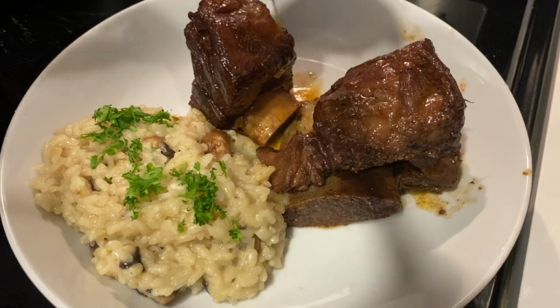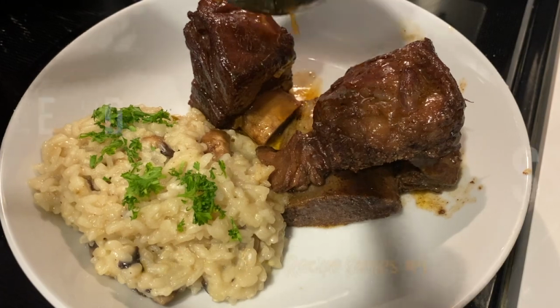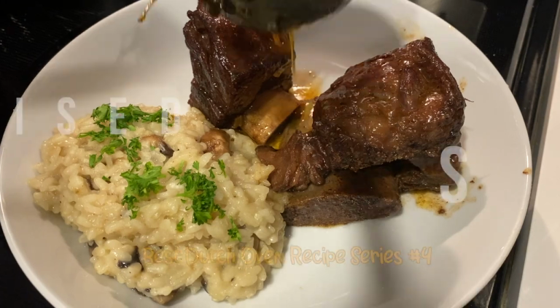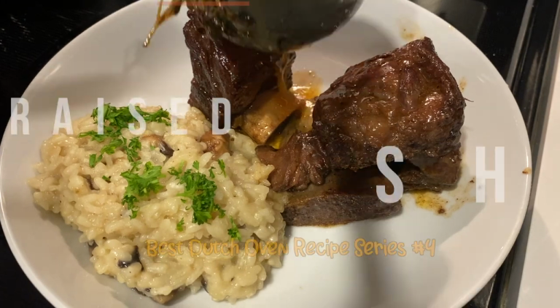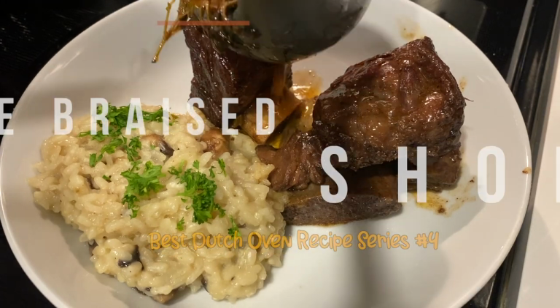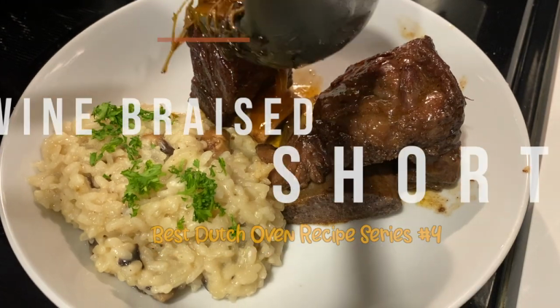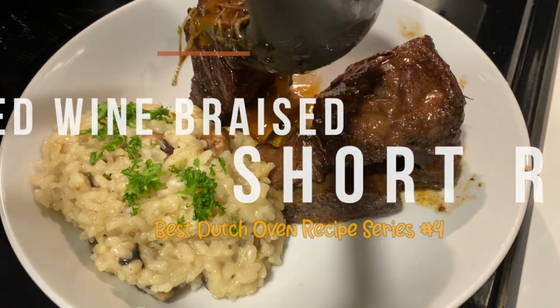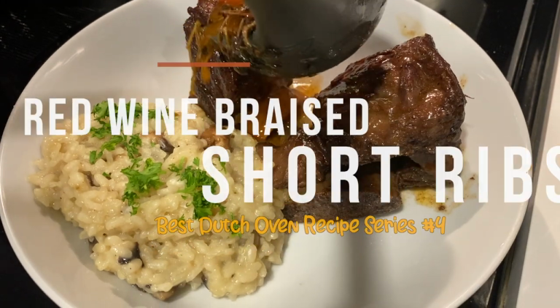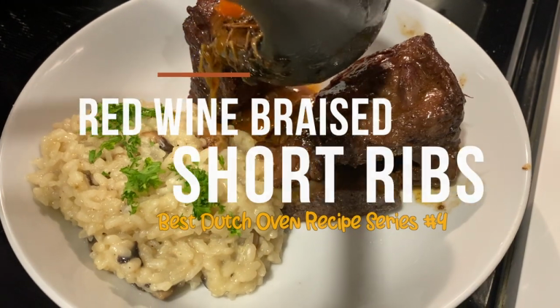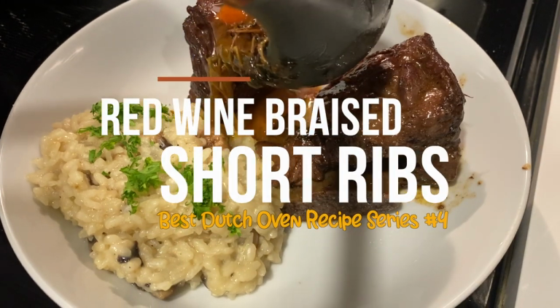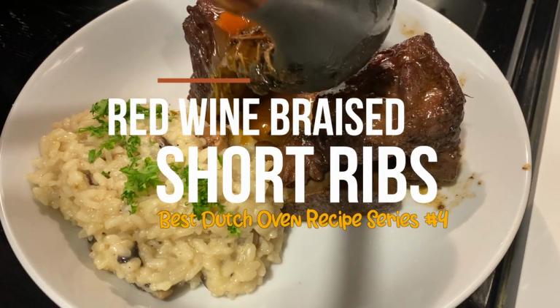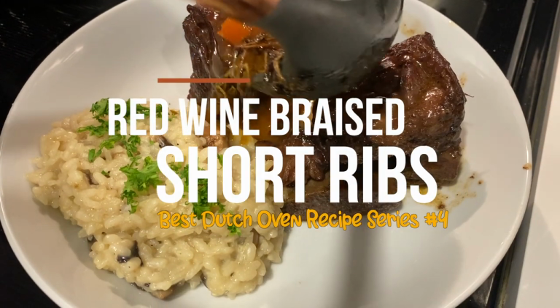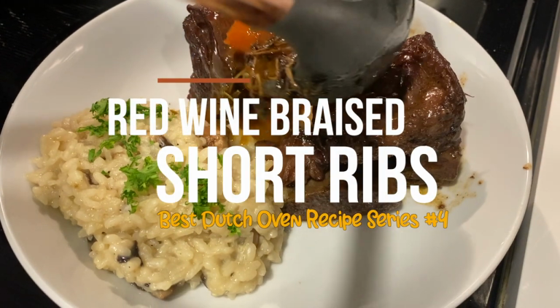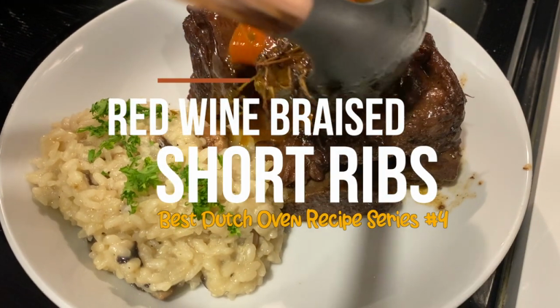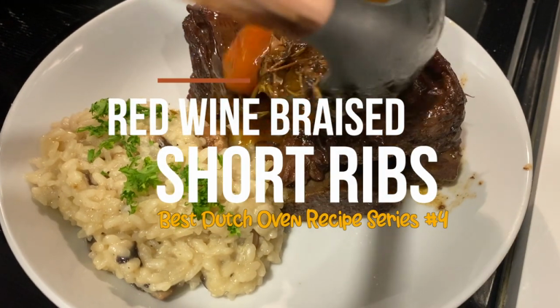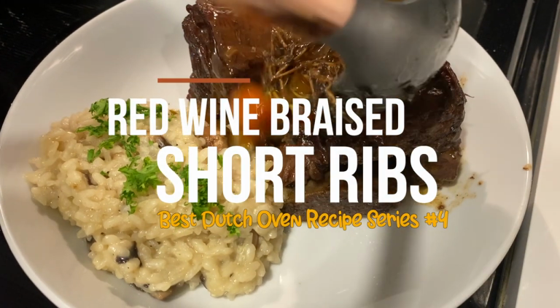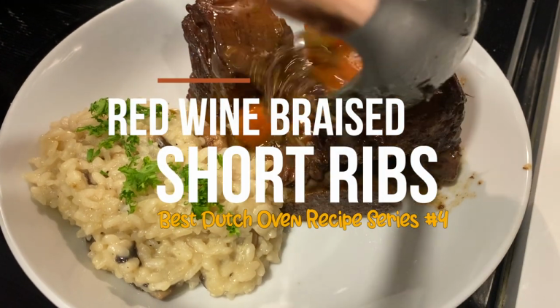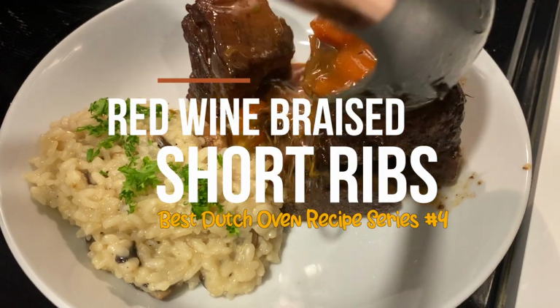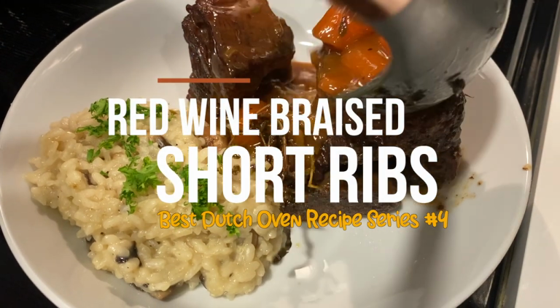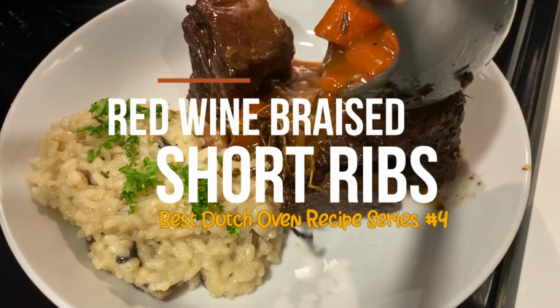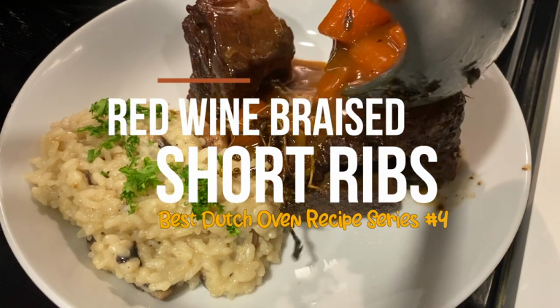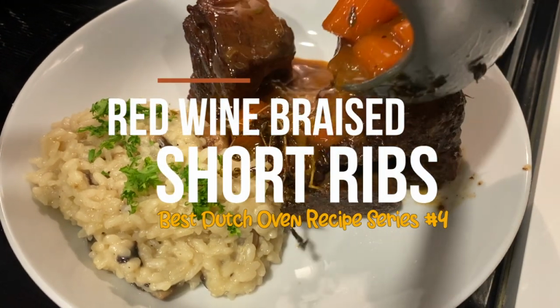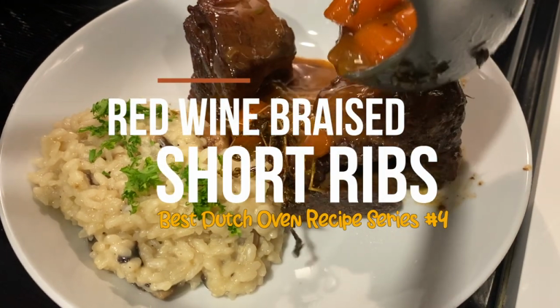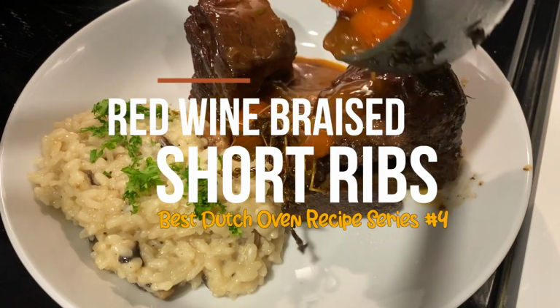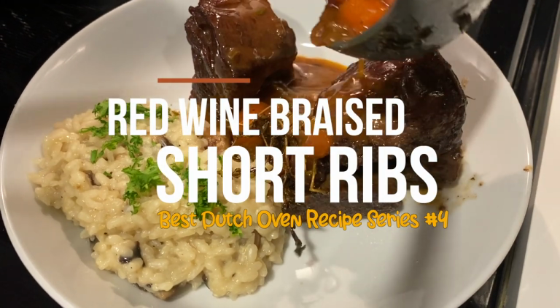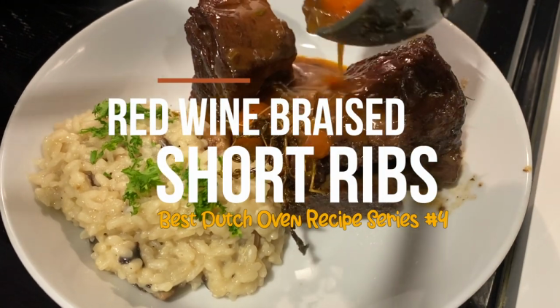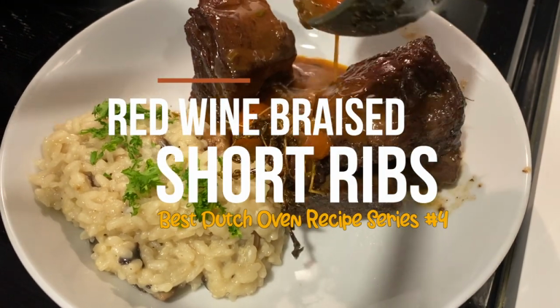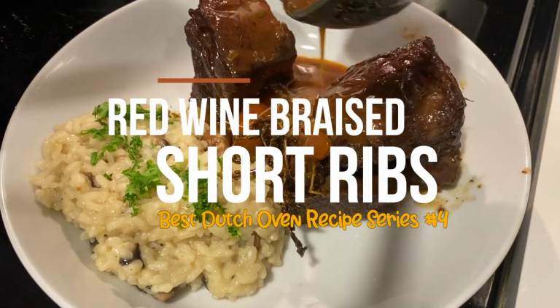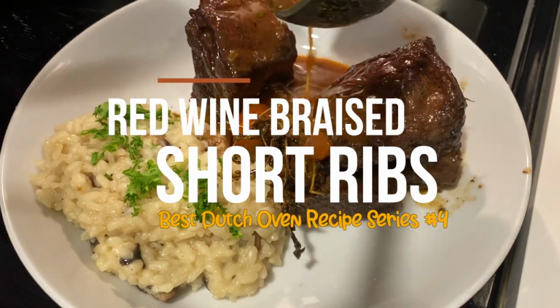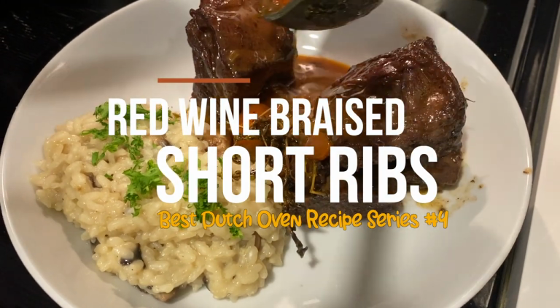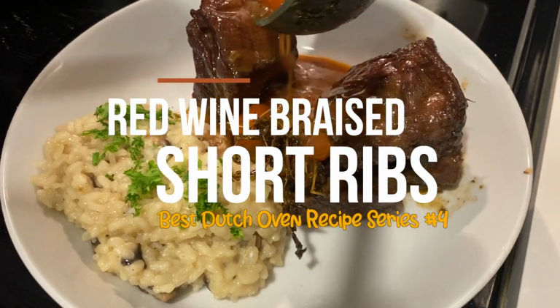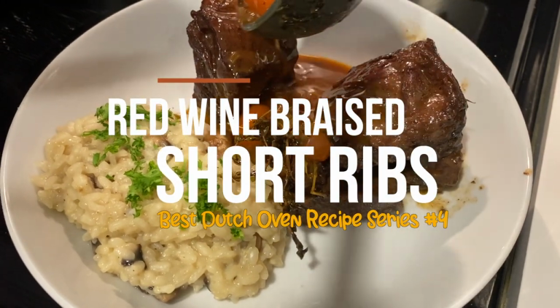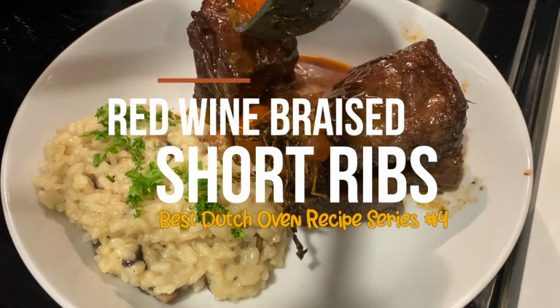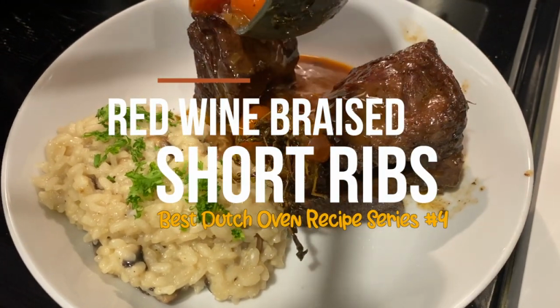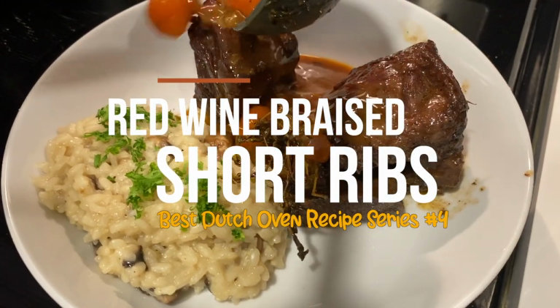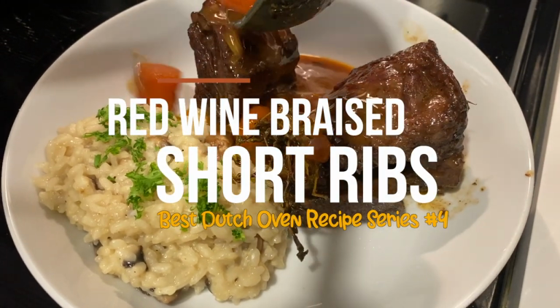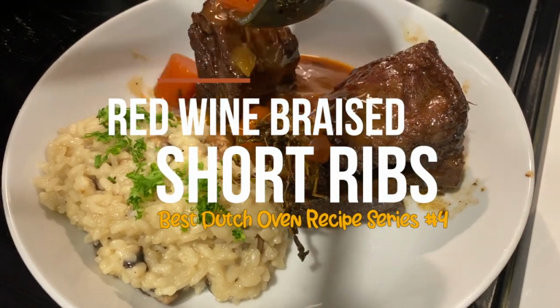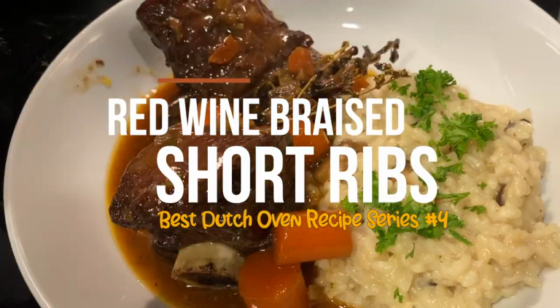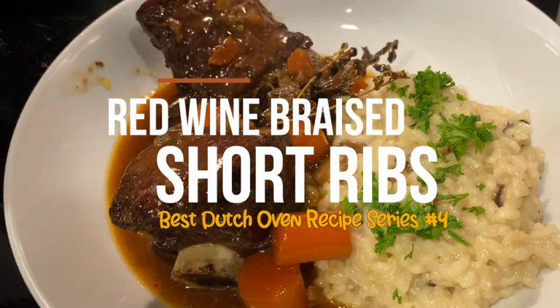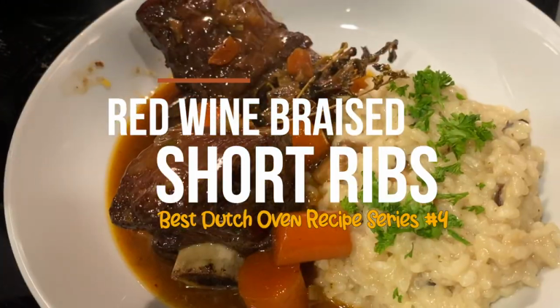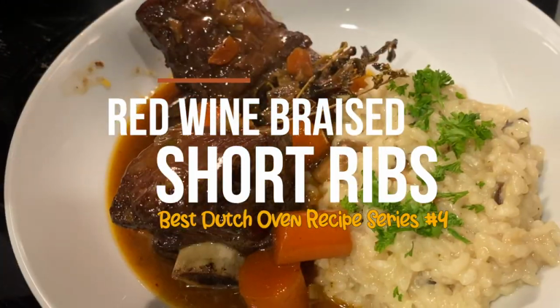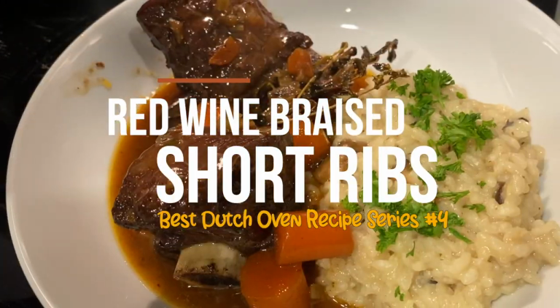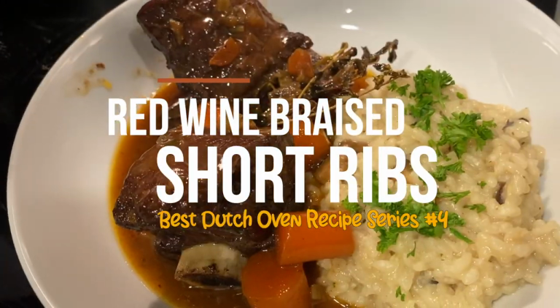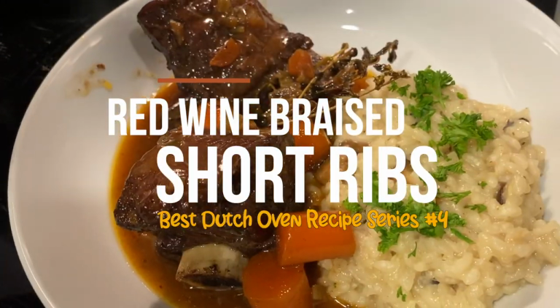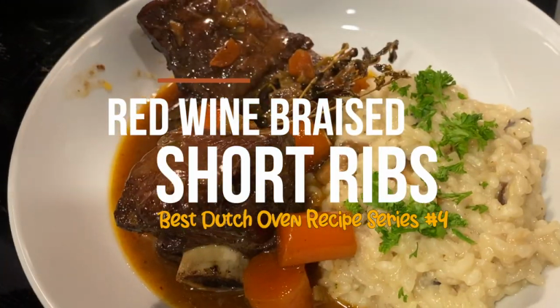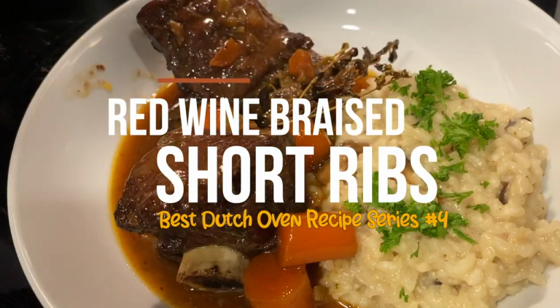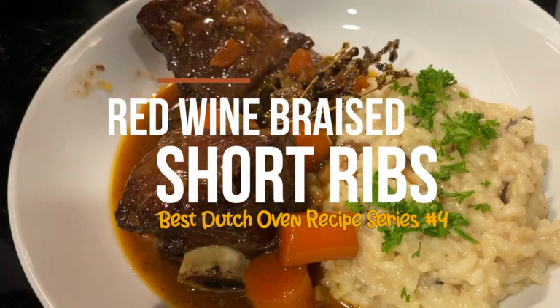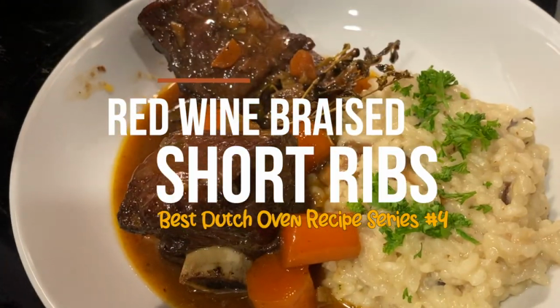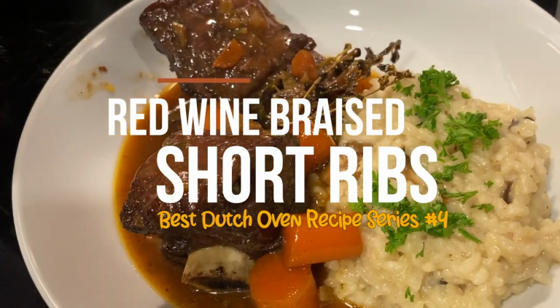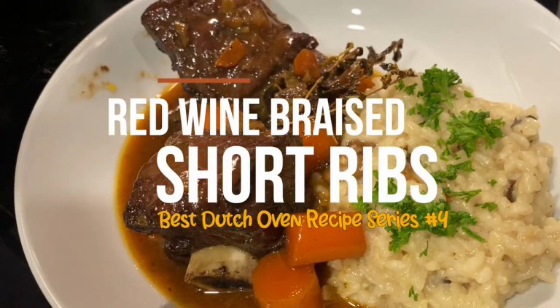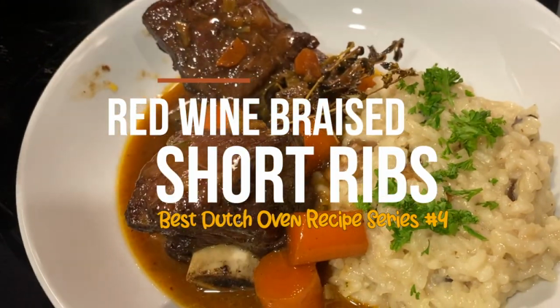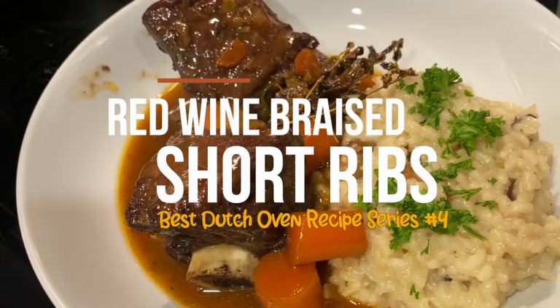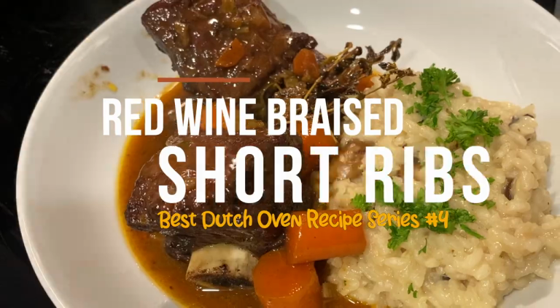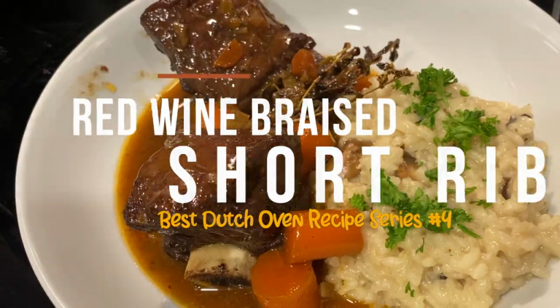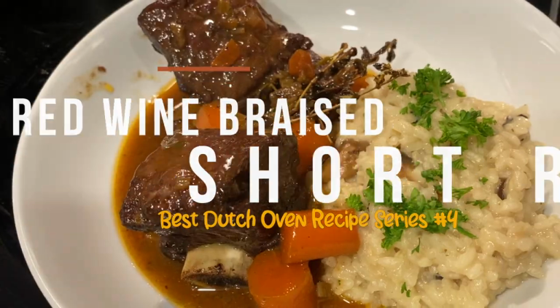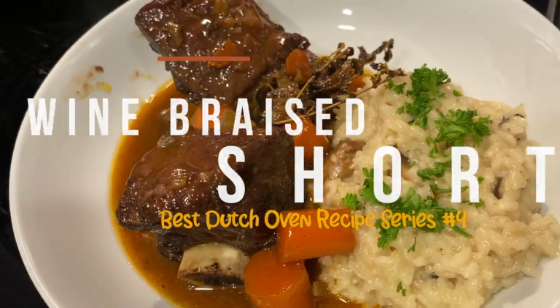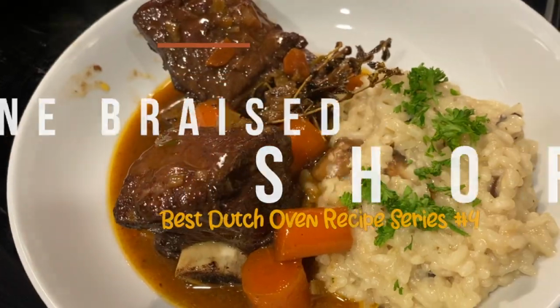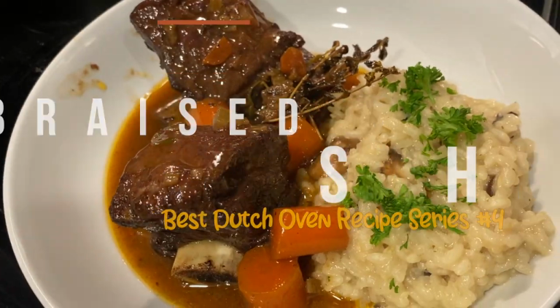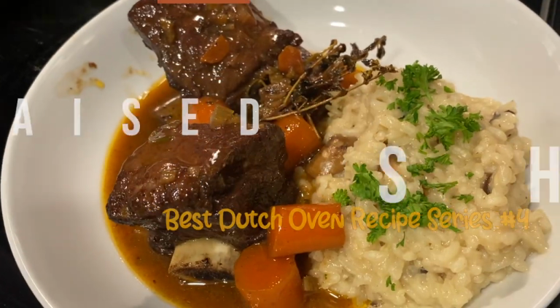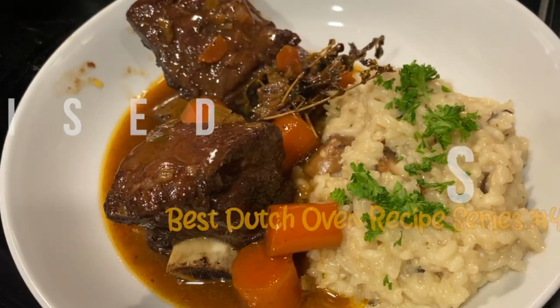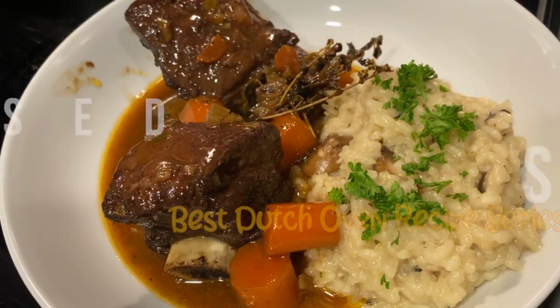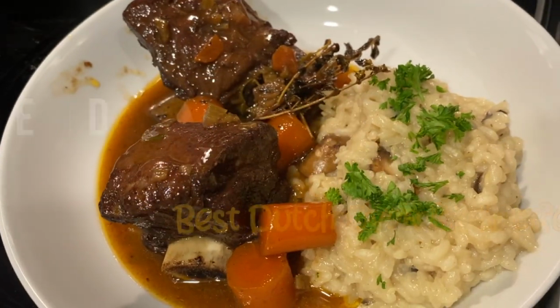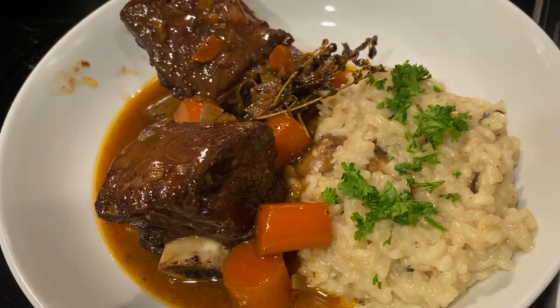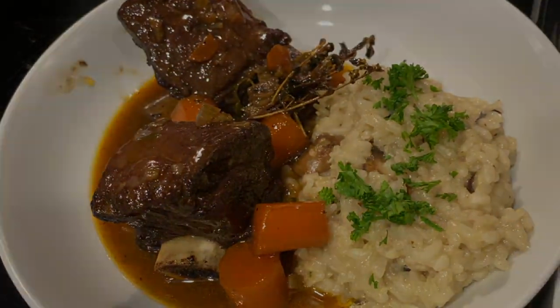Welcome back to our channel everyone. Today I'm going to show you my favorite recipe of all times, the braised short ribs with red wine.